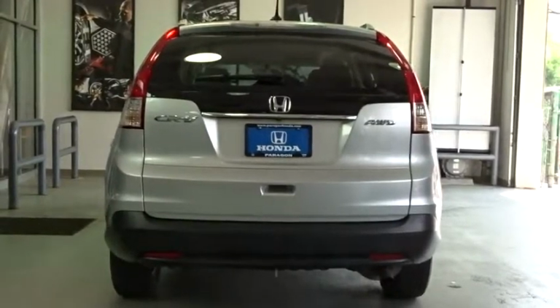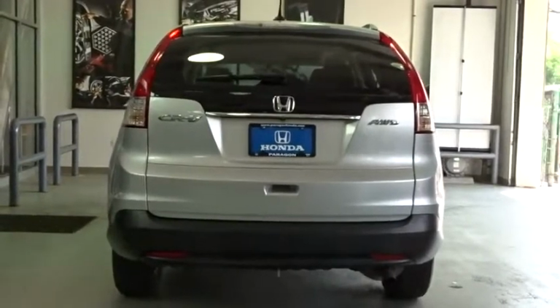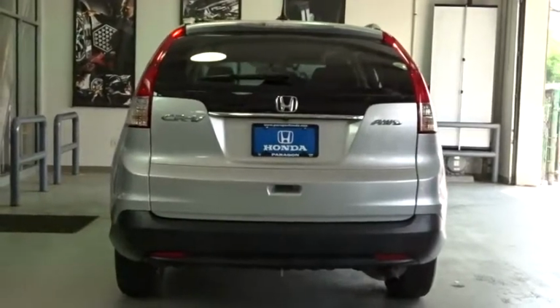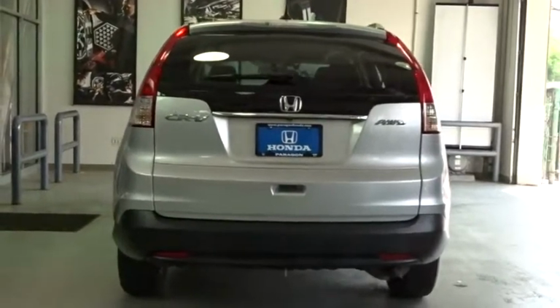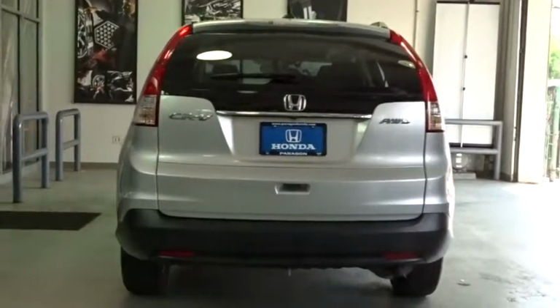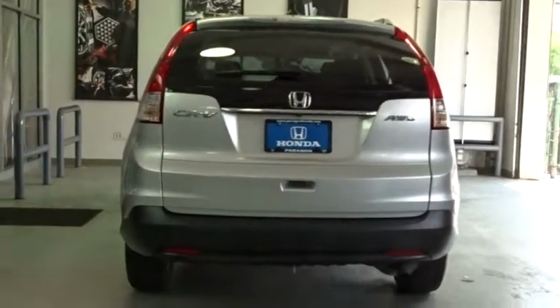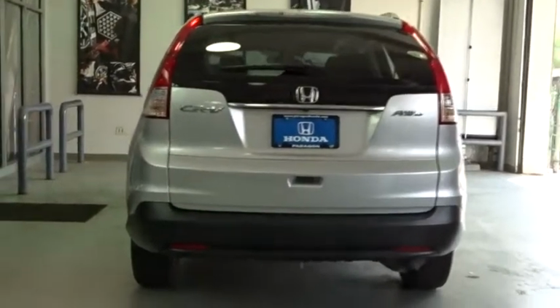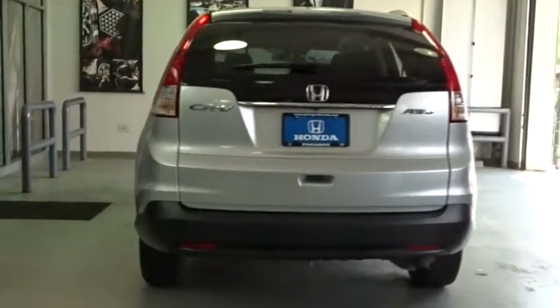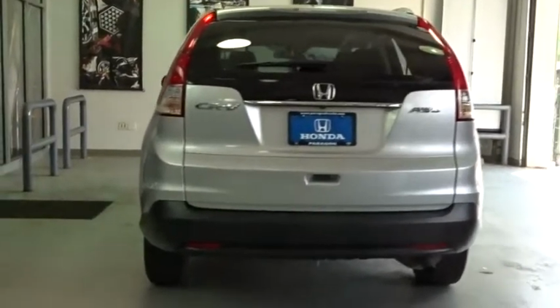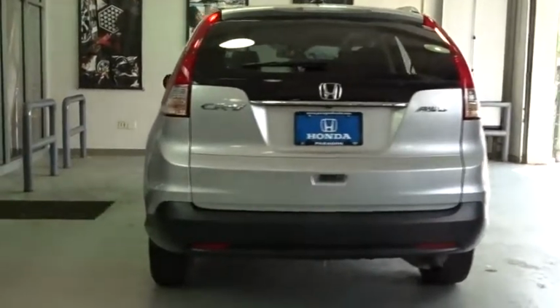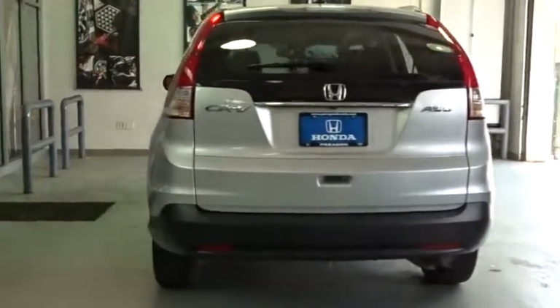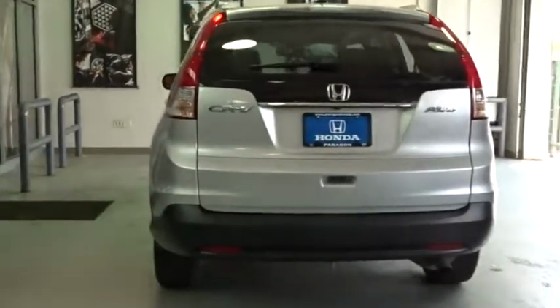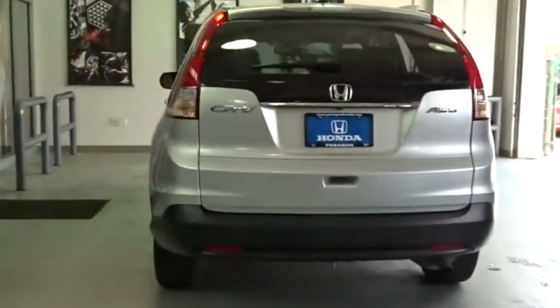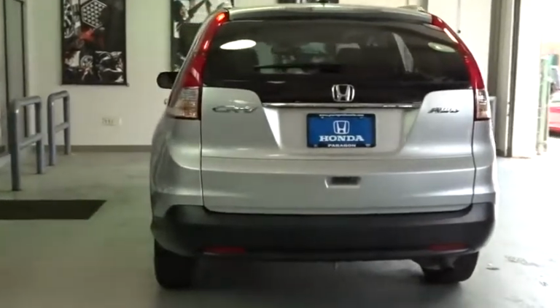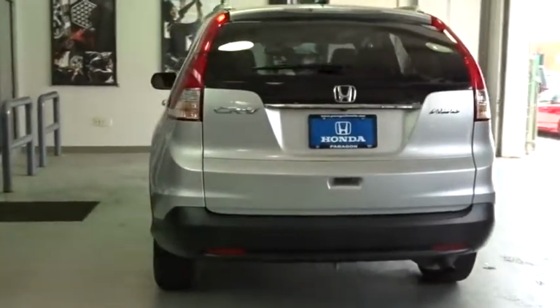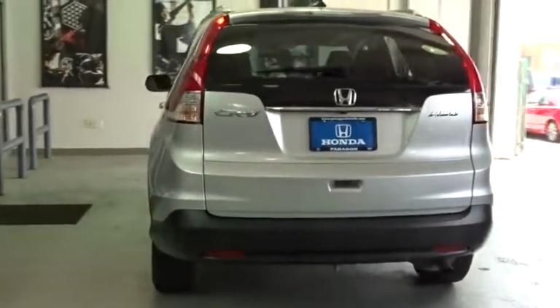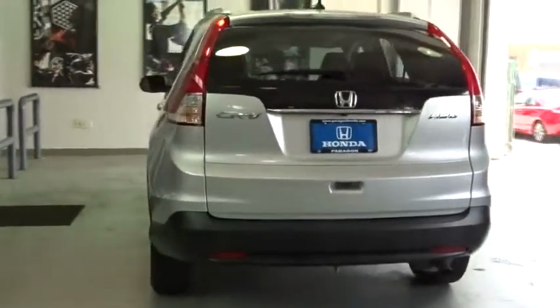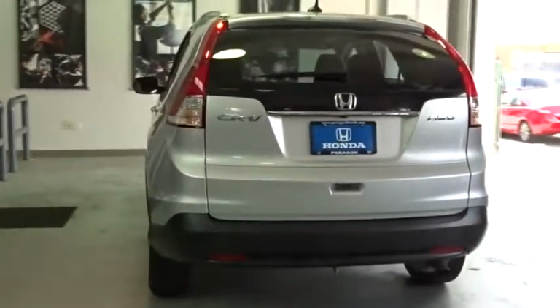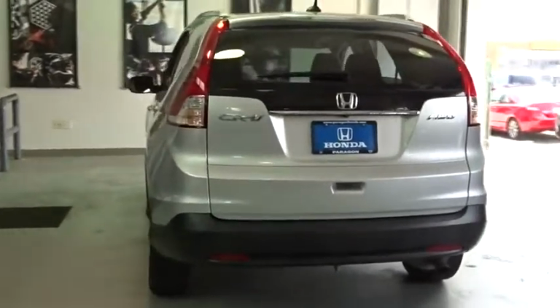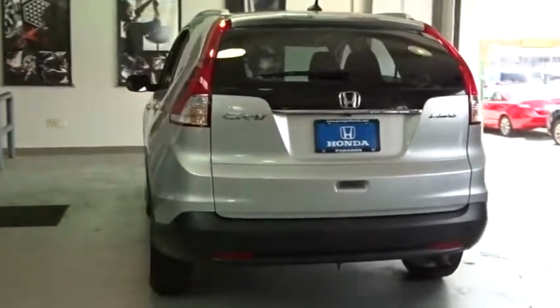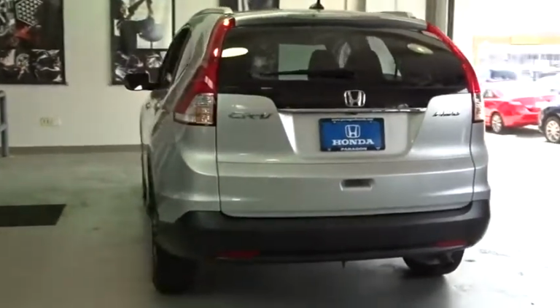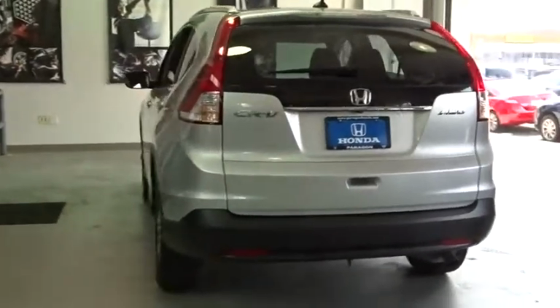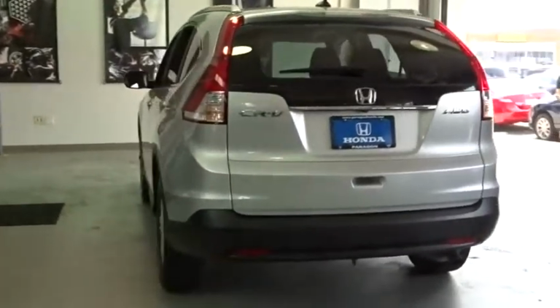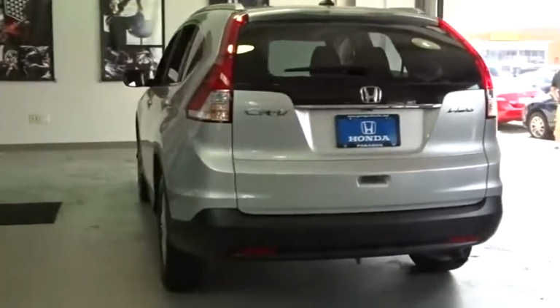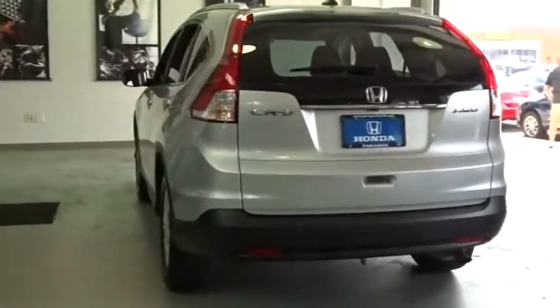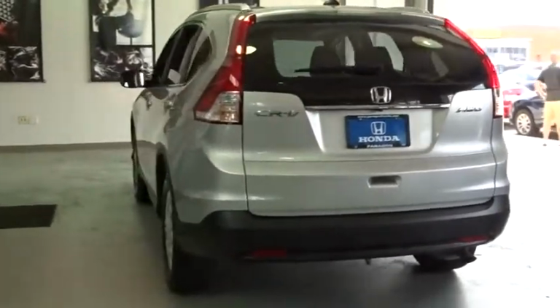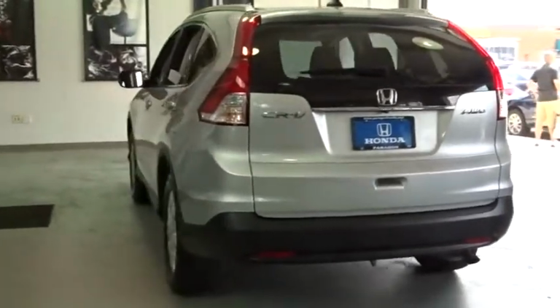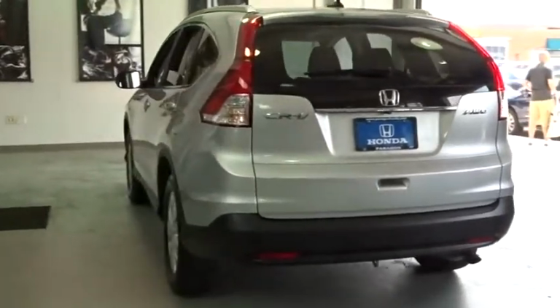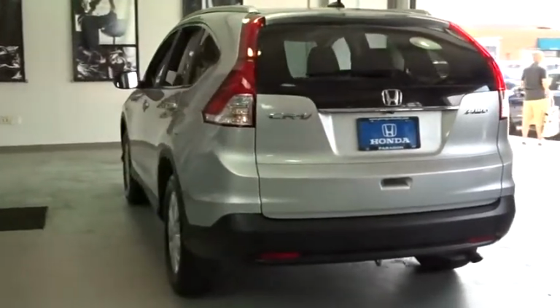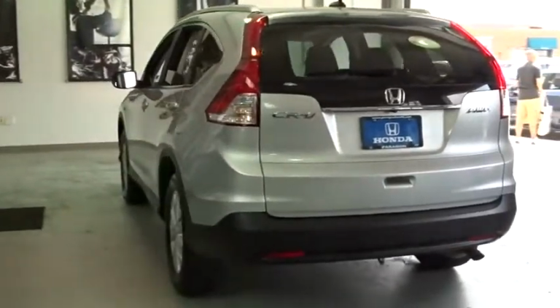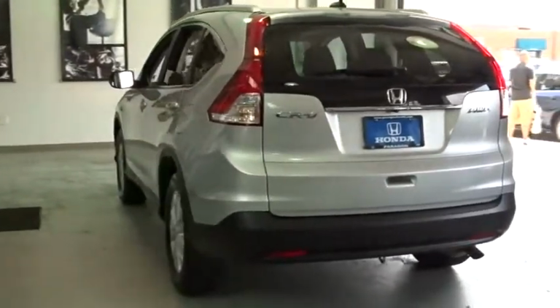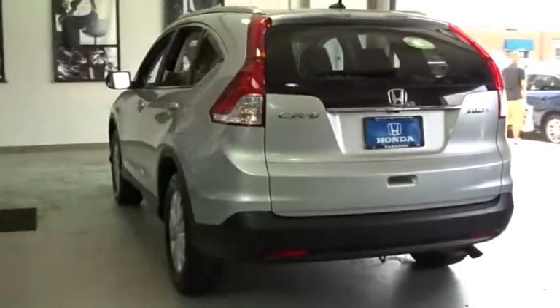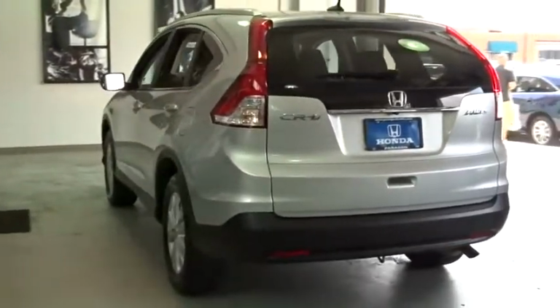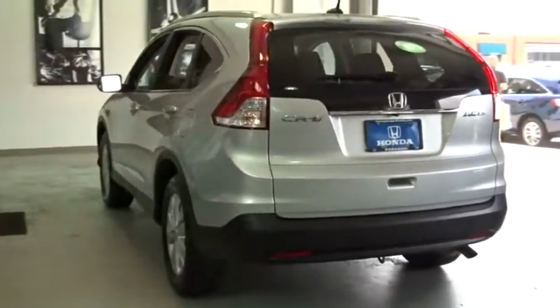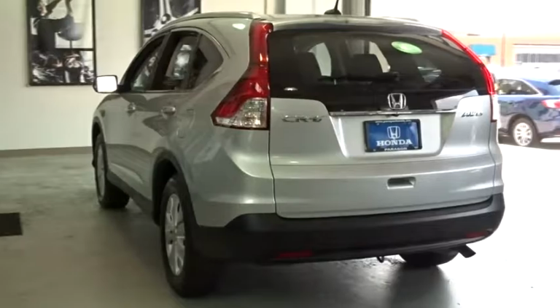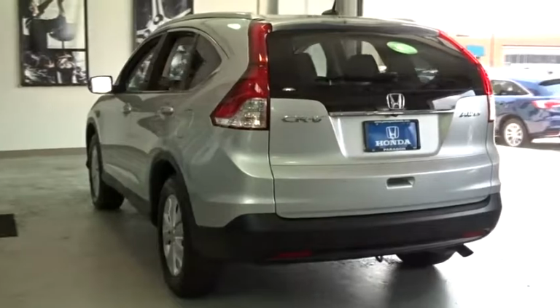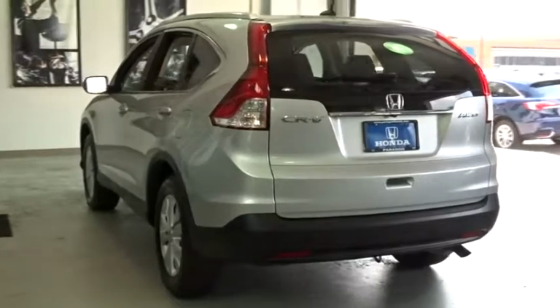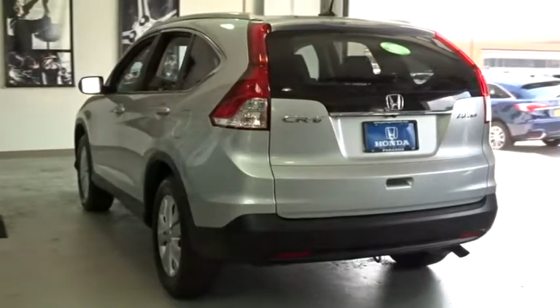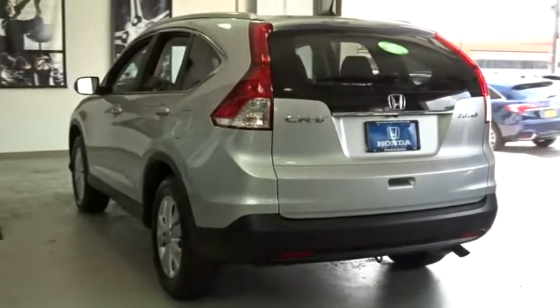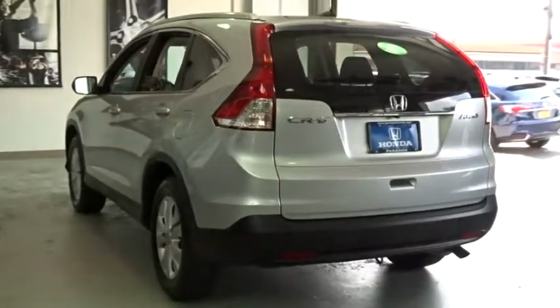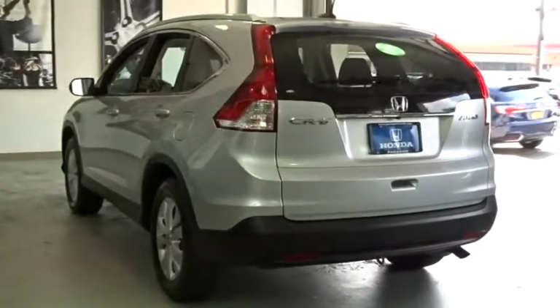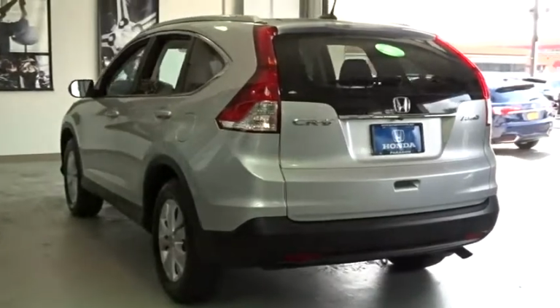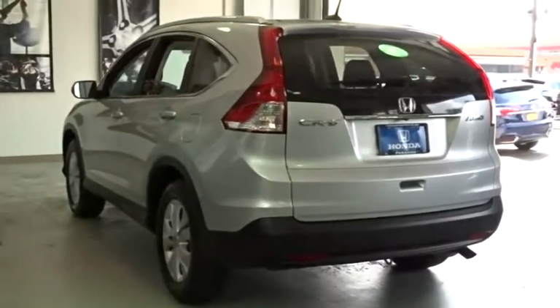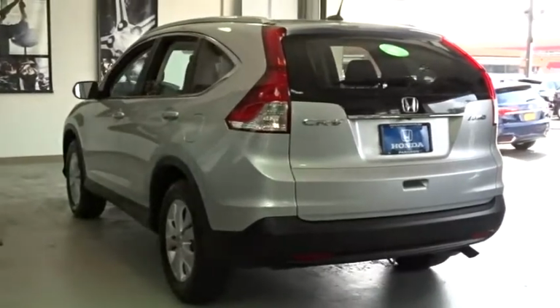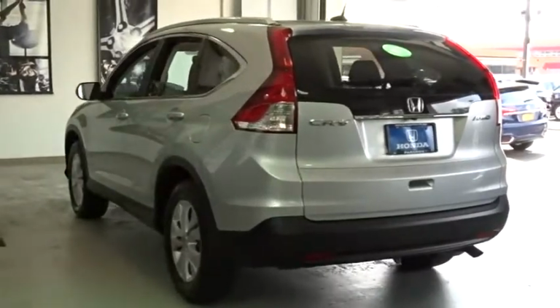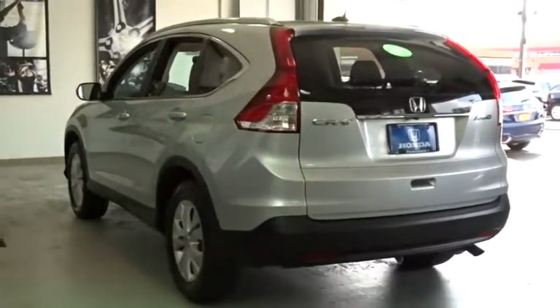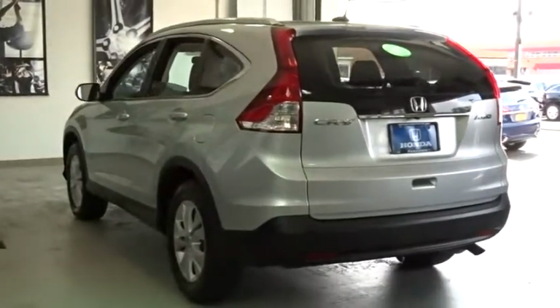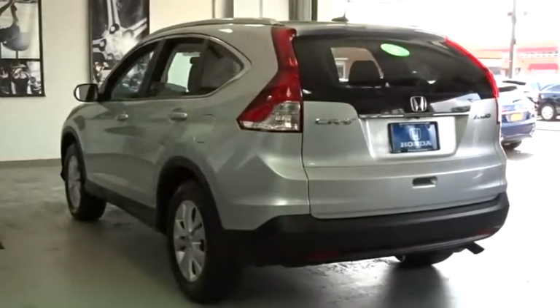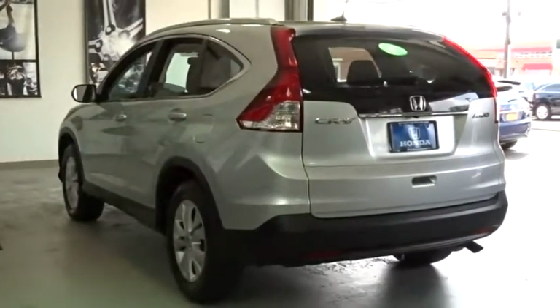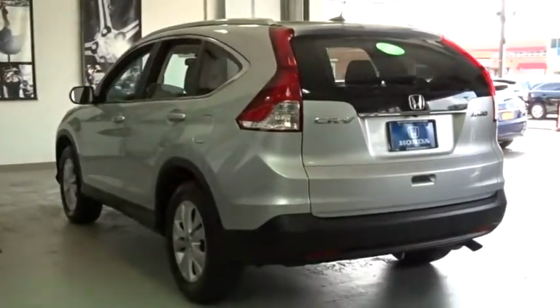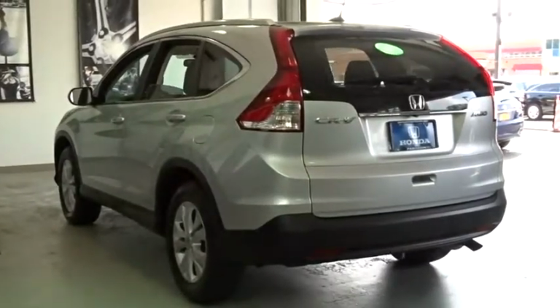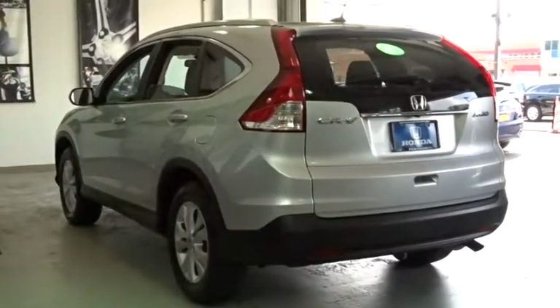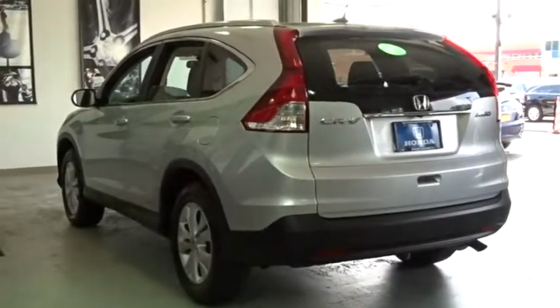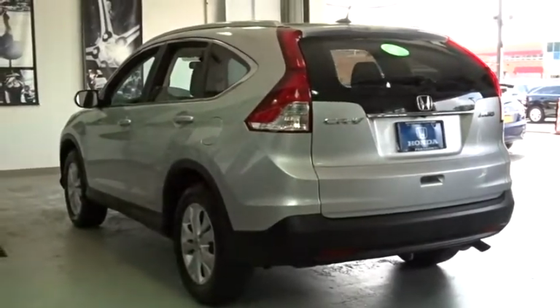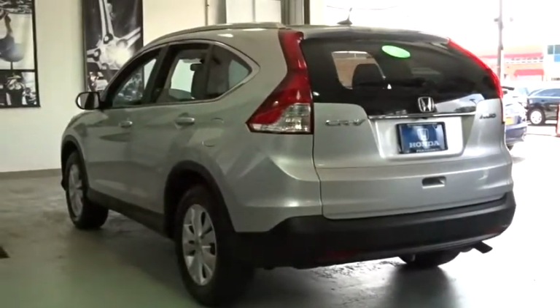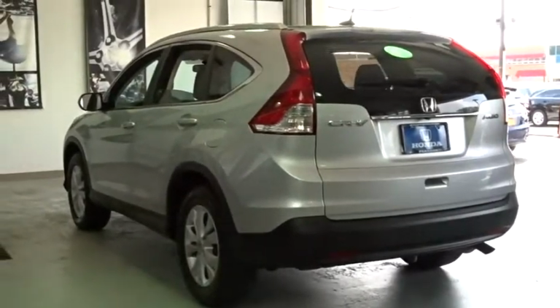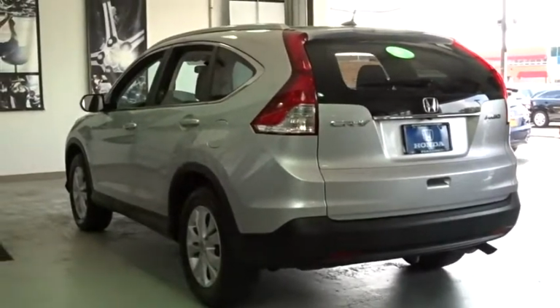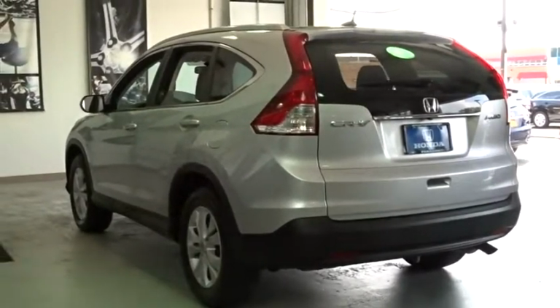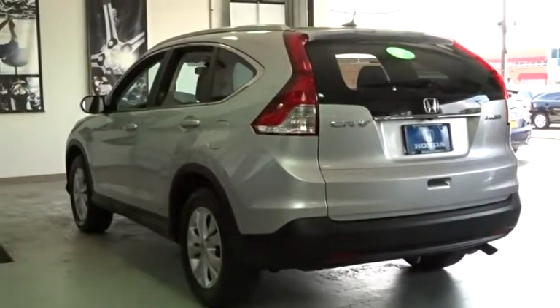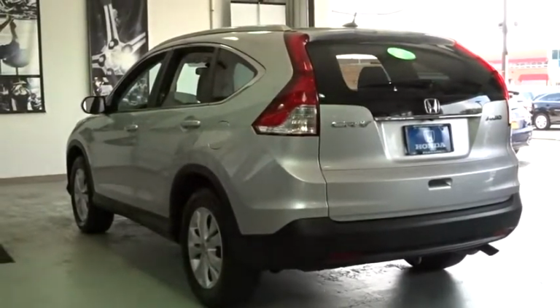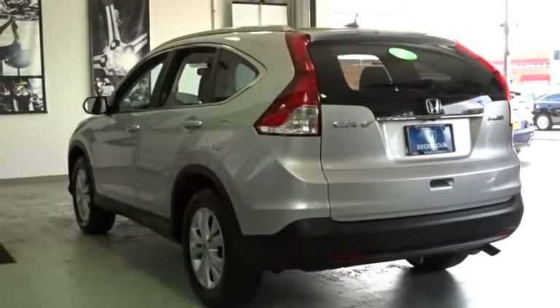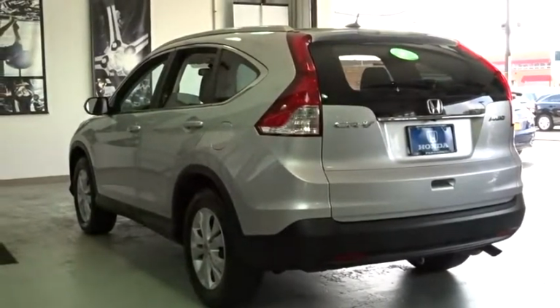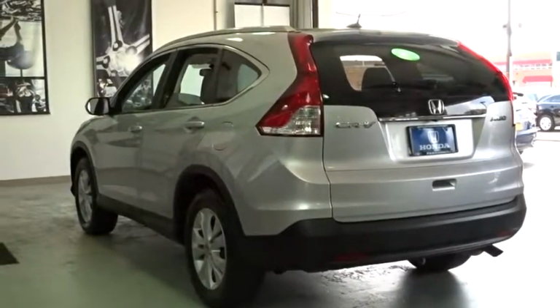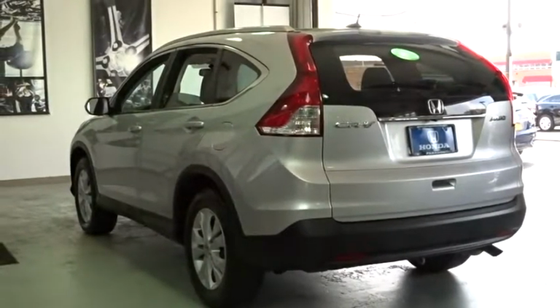Heated front seat, power moonroof, overhead console, brake assist, remote keyless entry, tachometer.